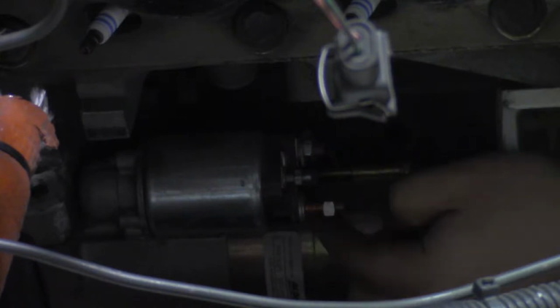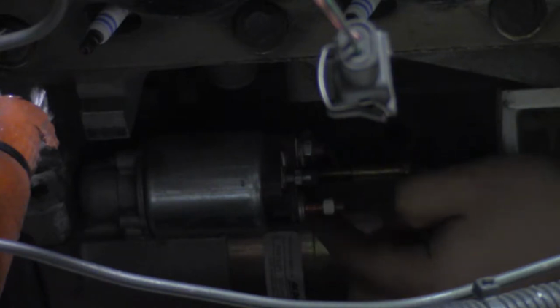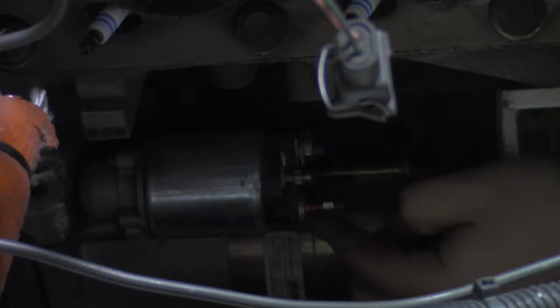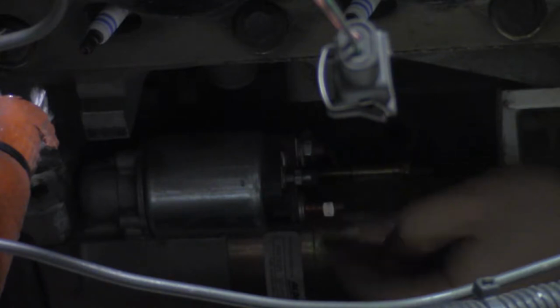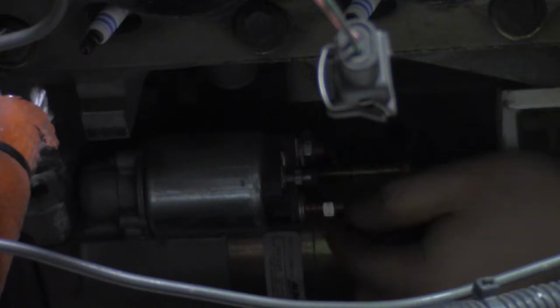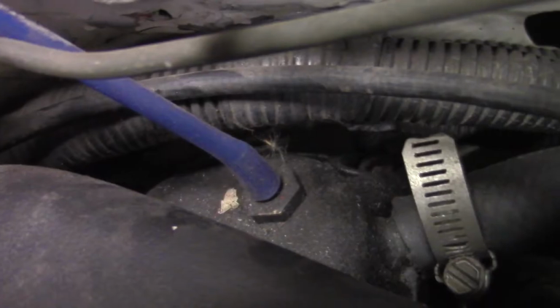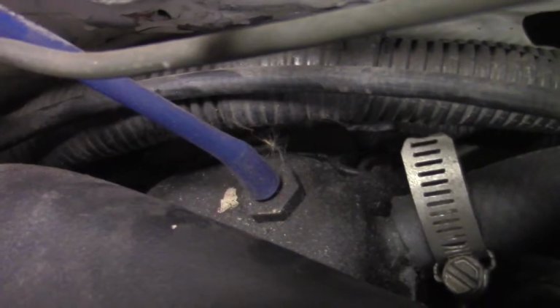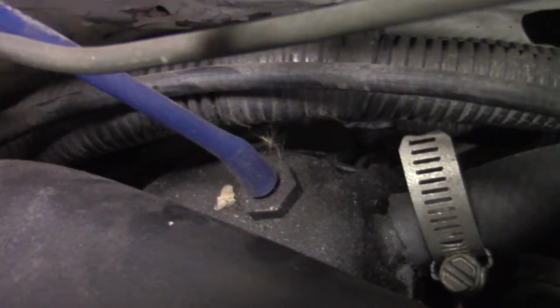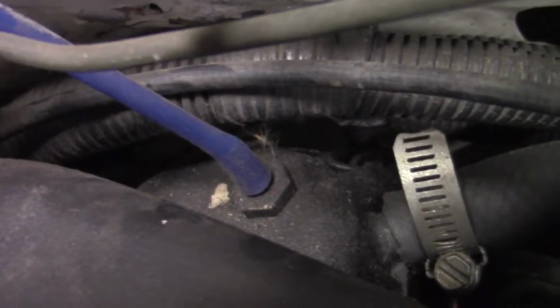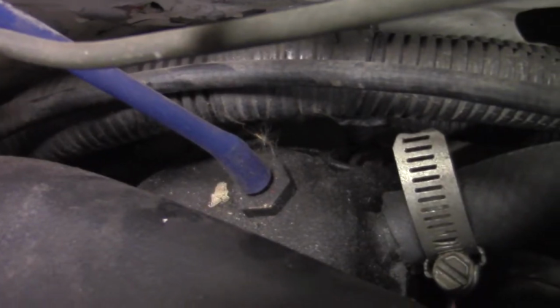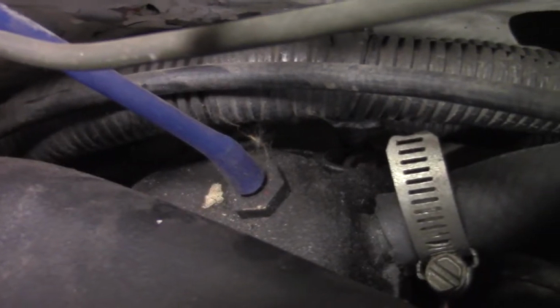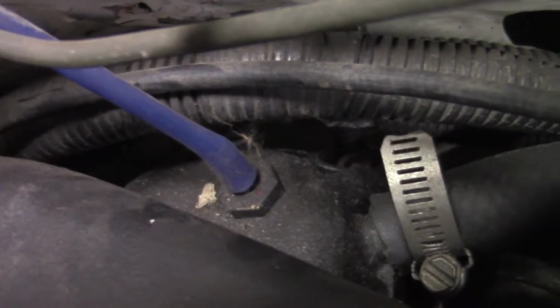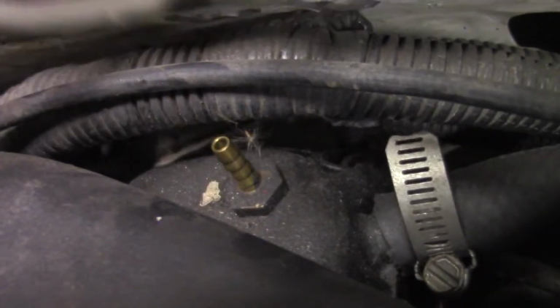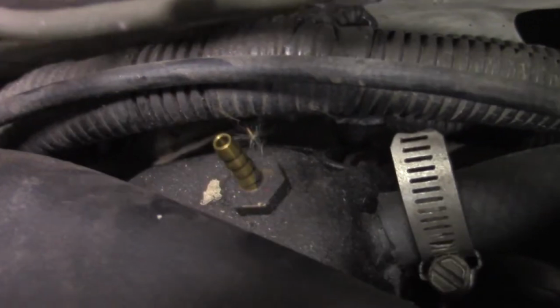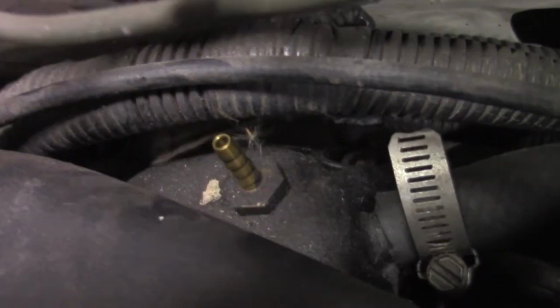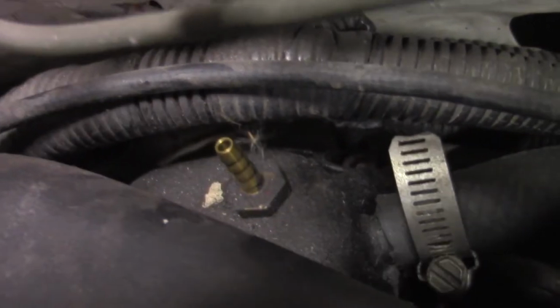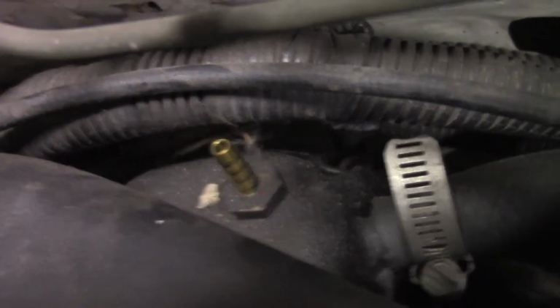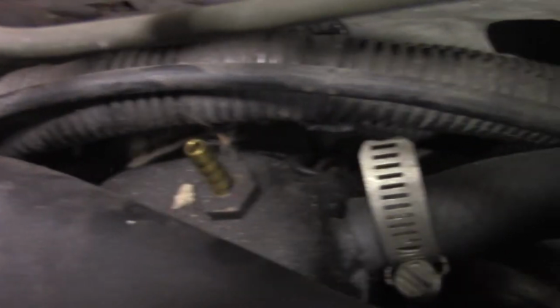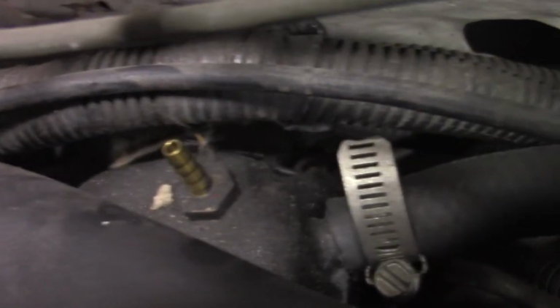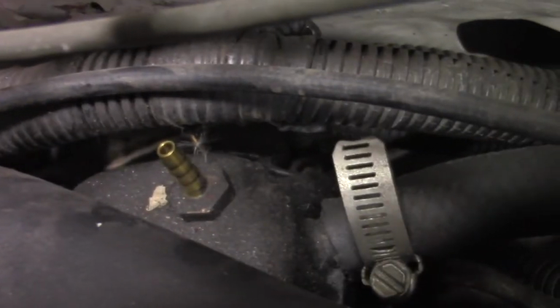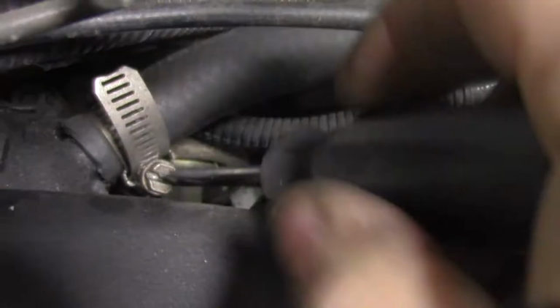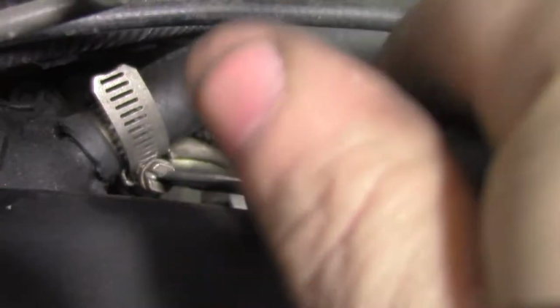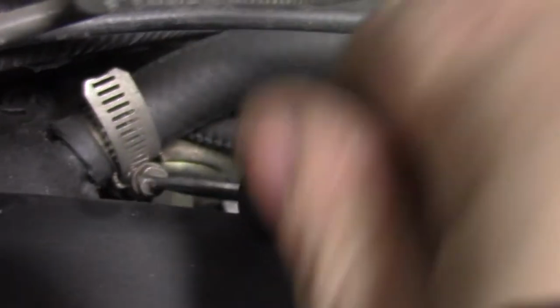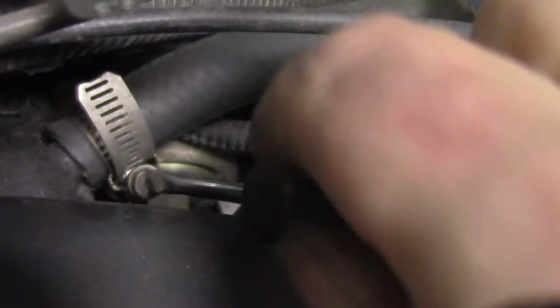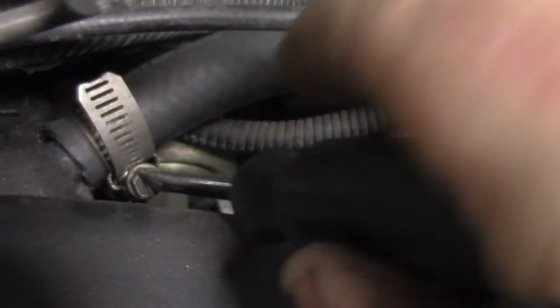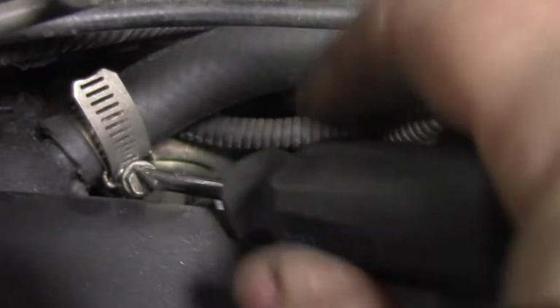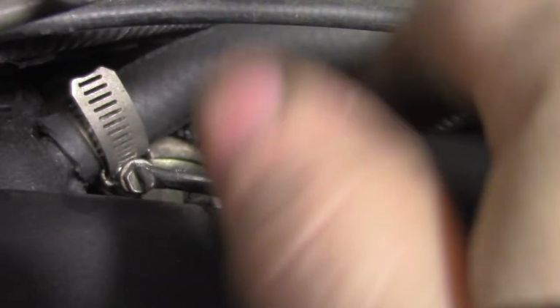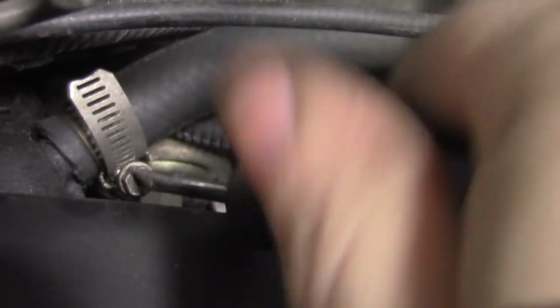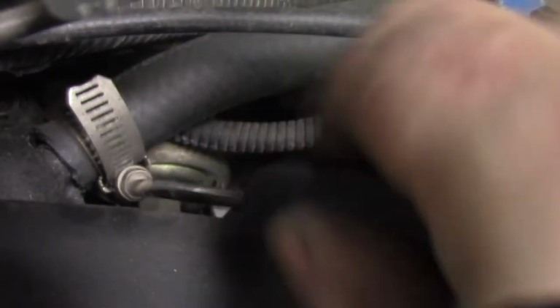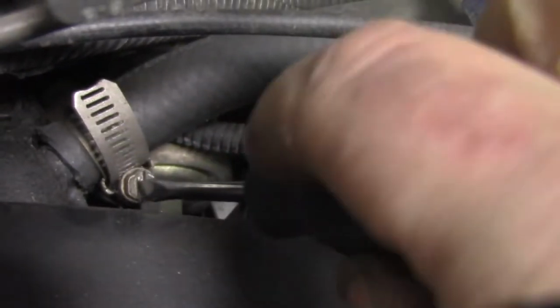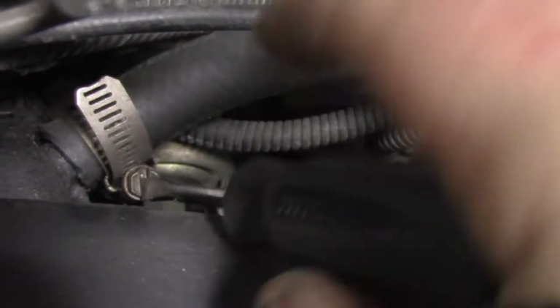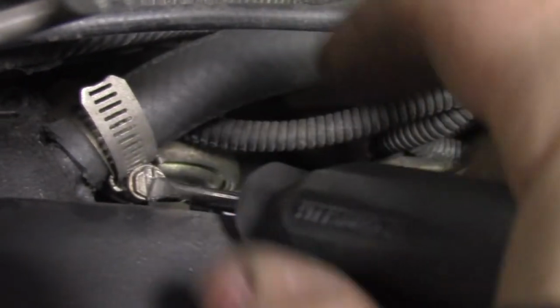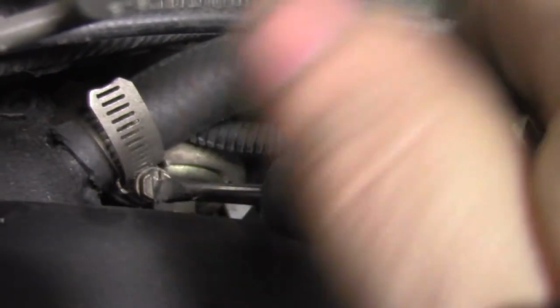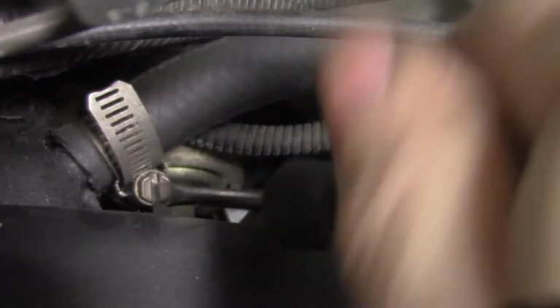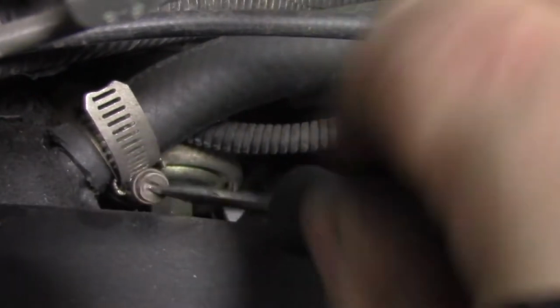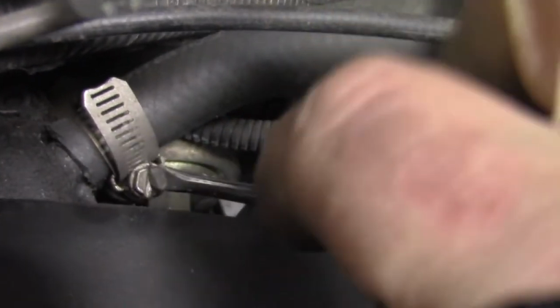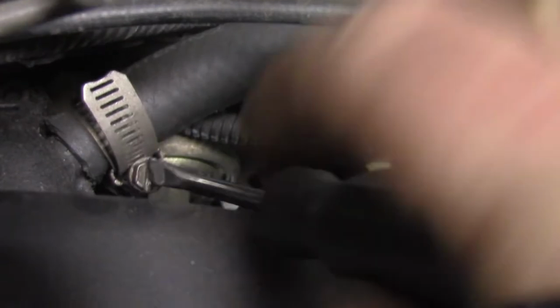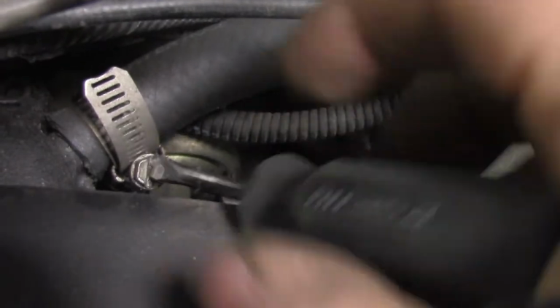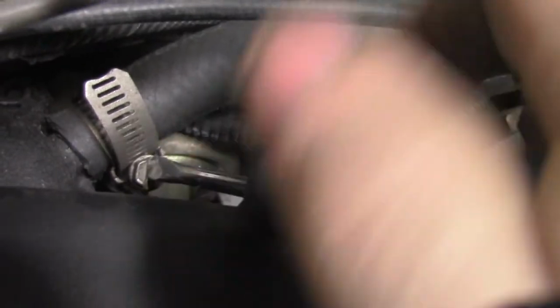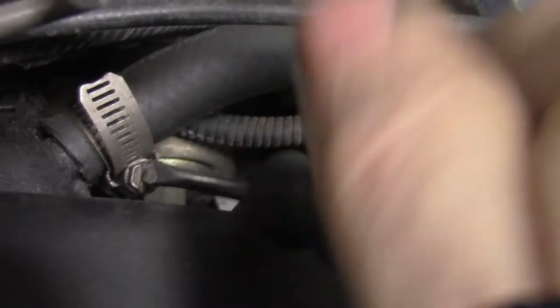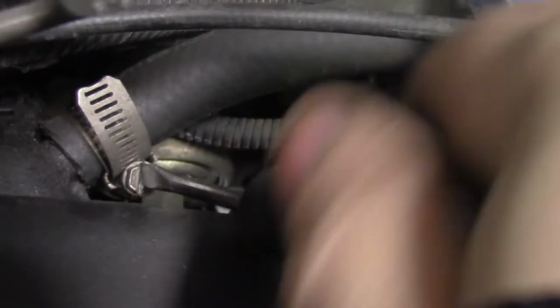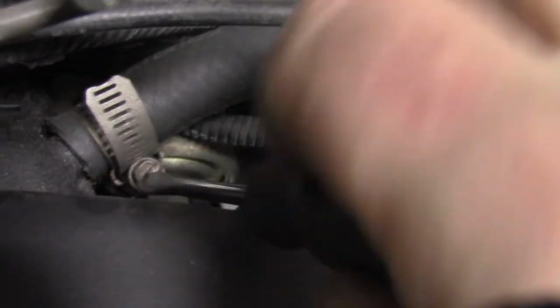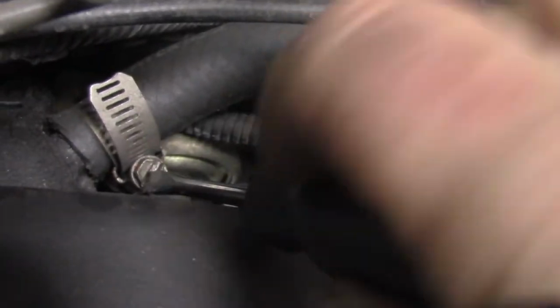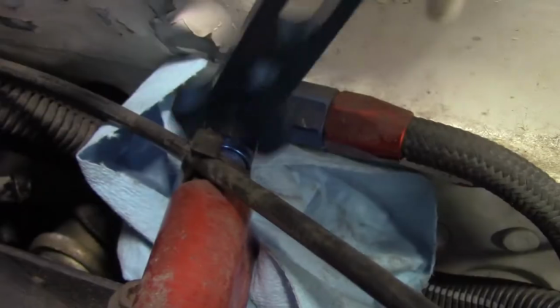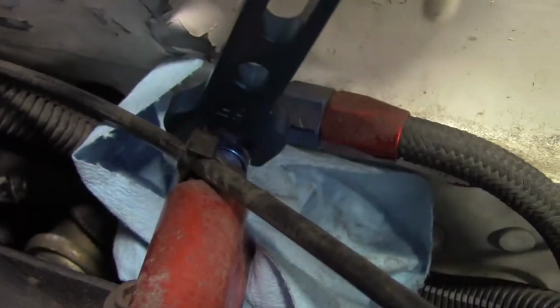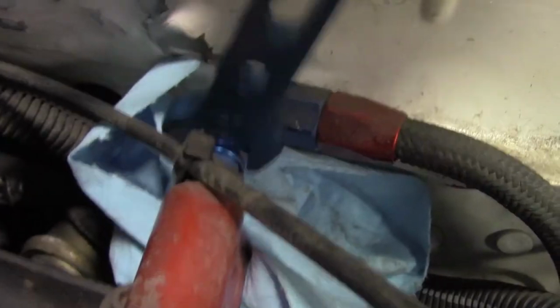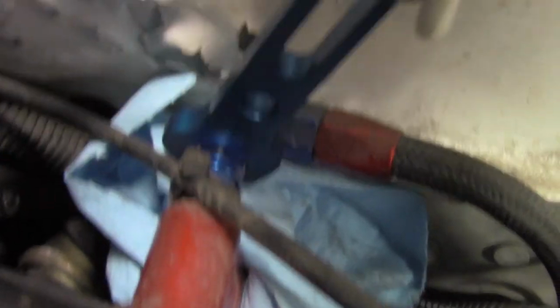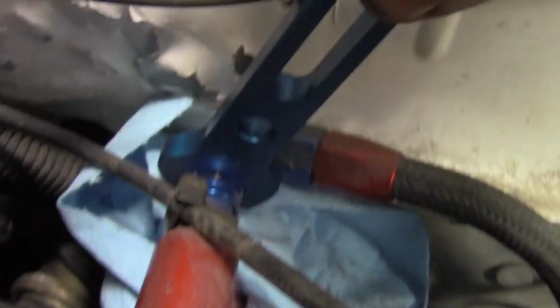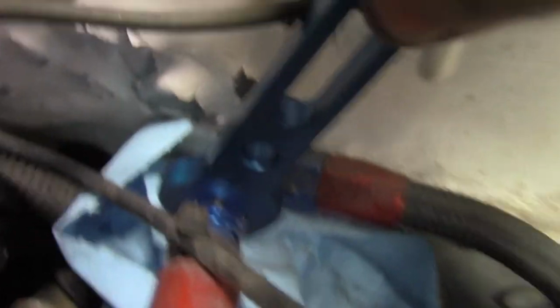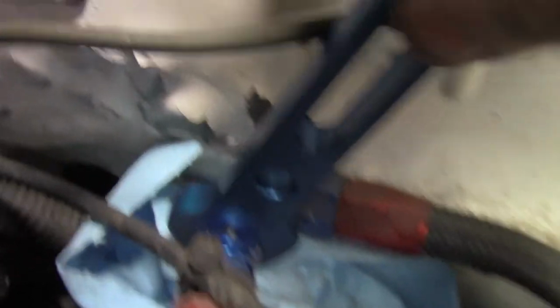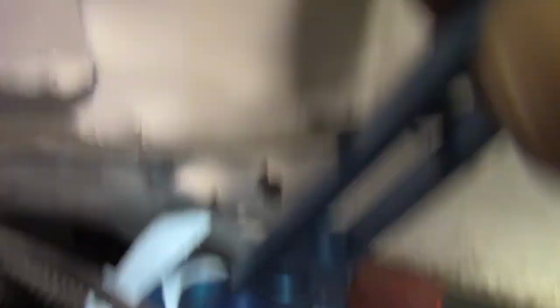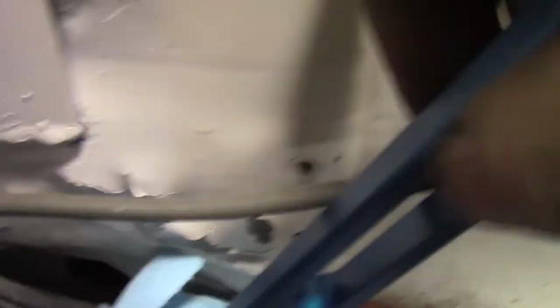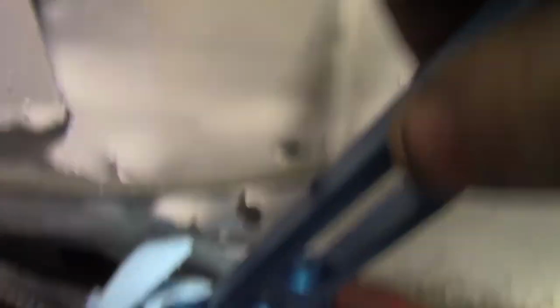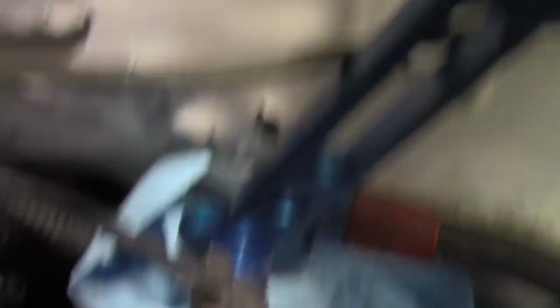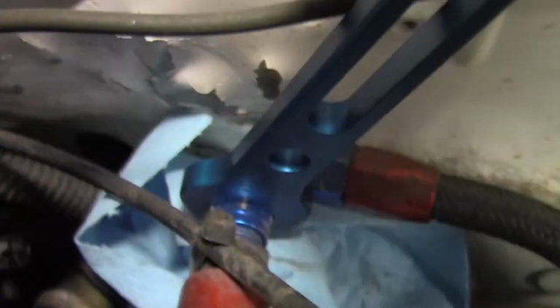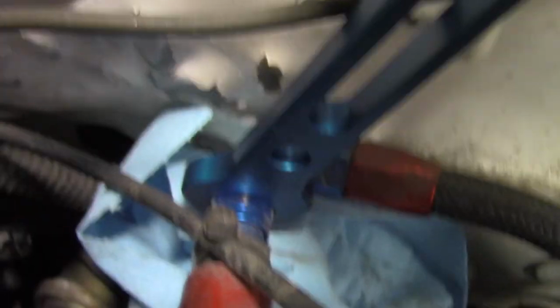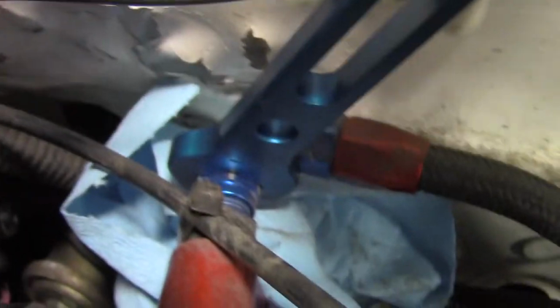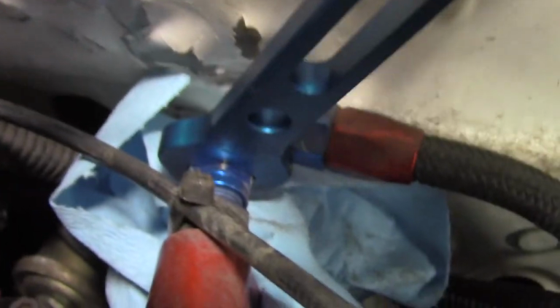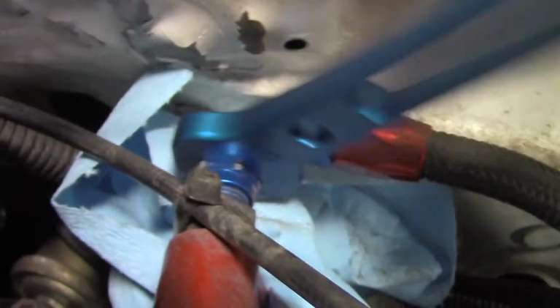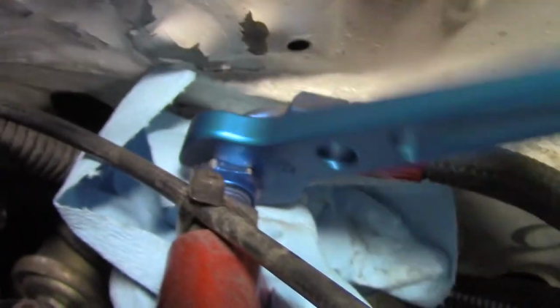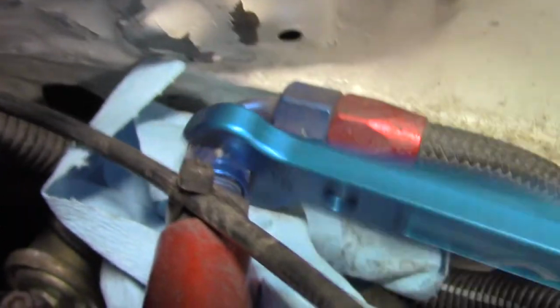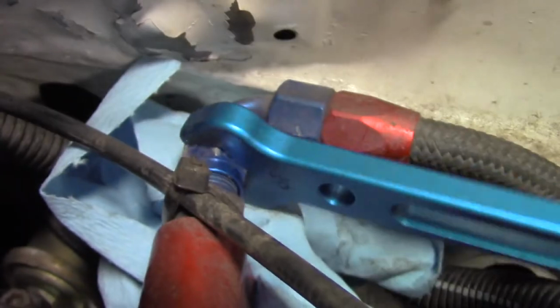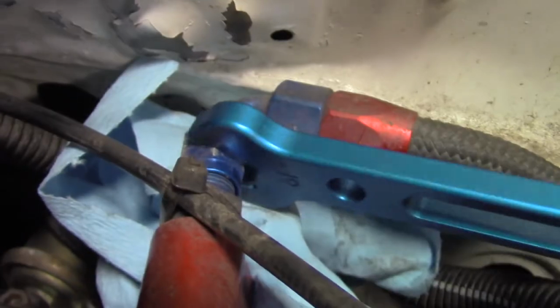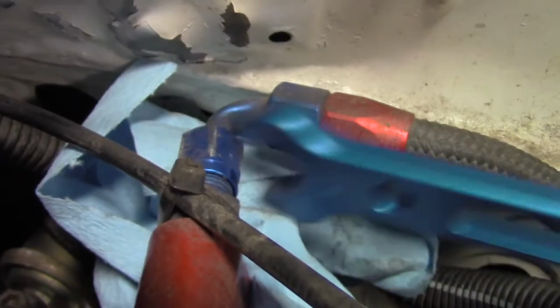I pull the MAP sensor line and the brake booster line. I unbolt the 6AN fuel line.